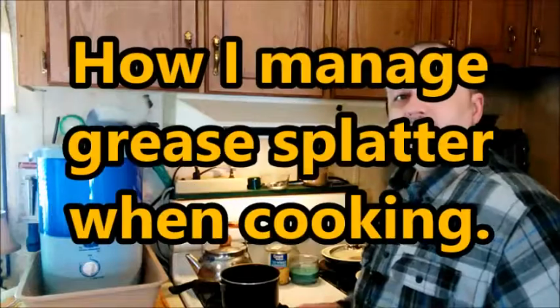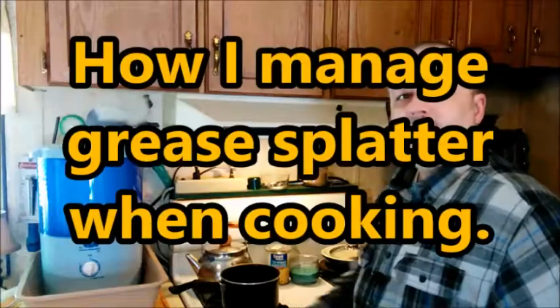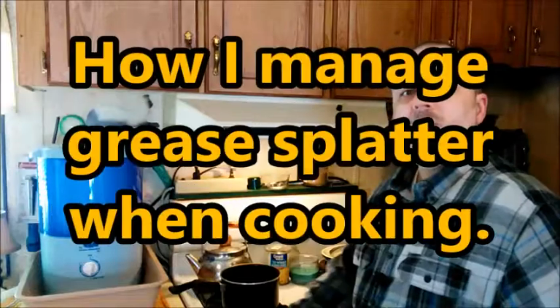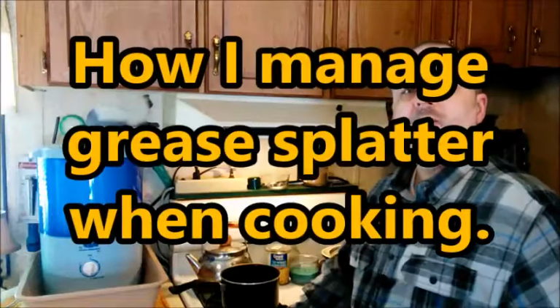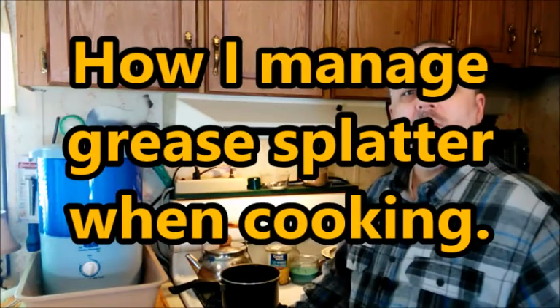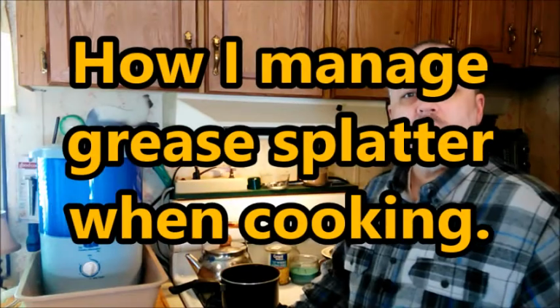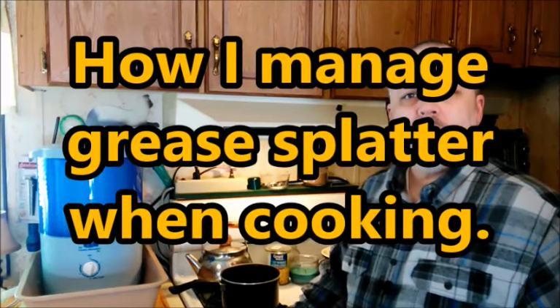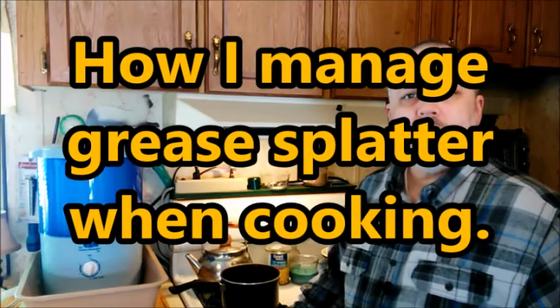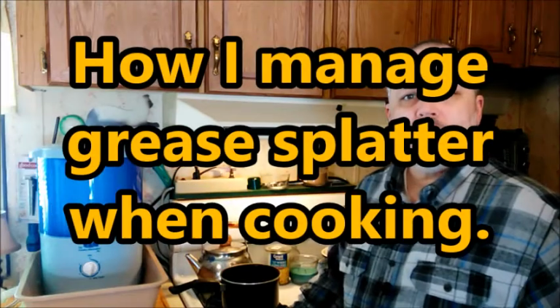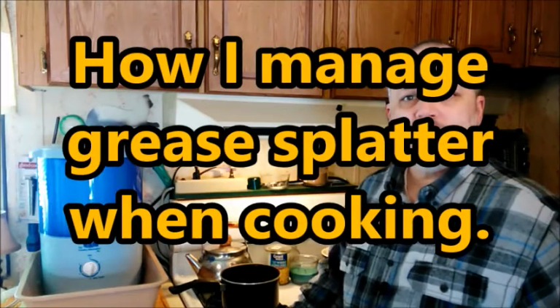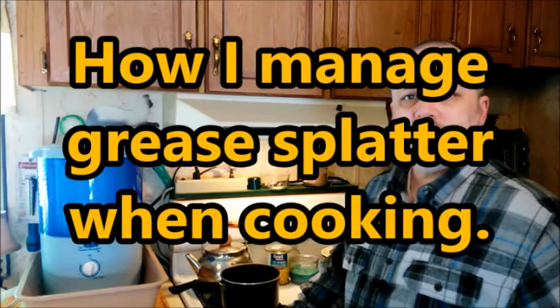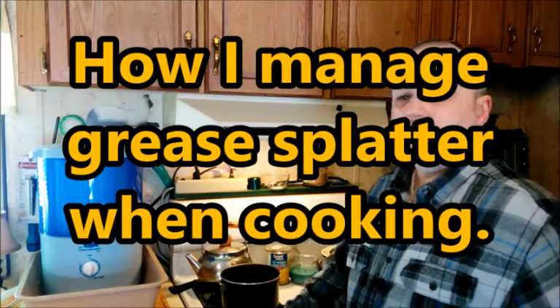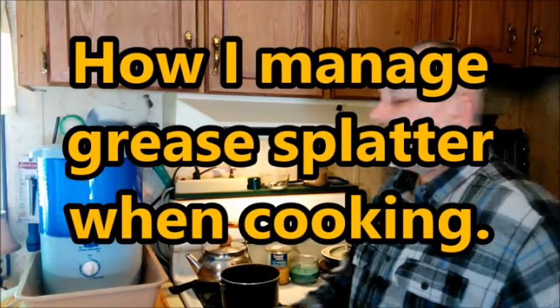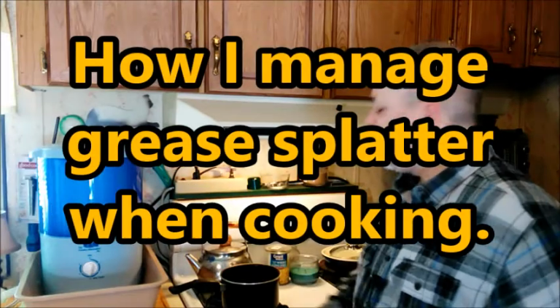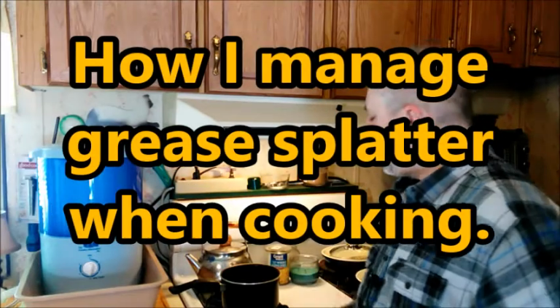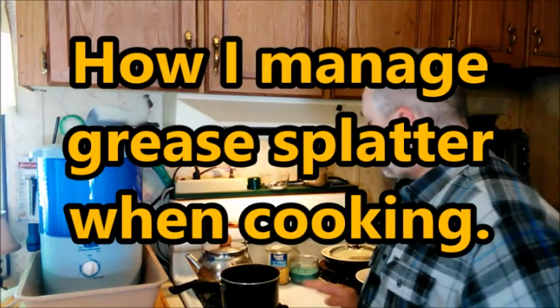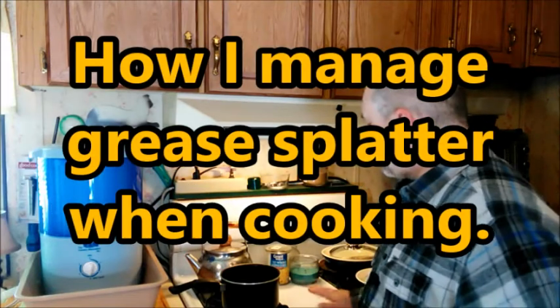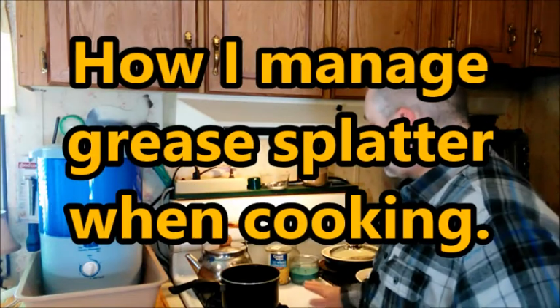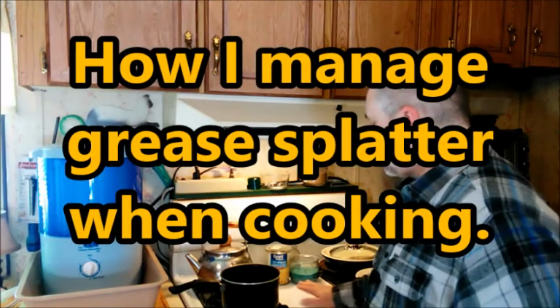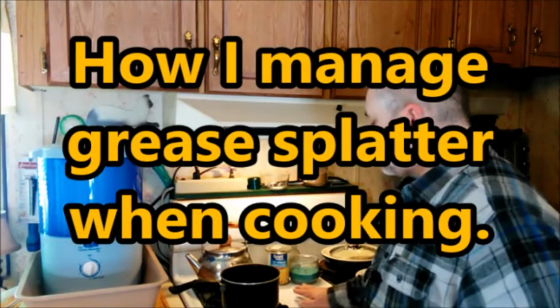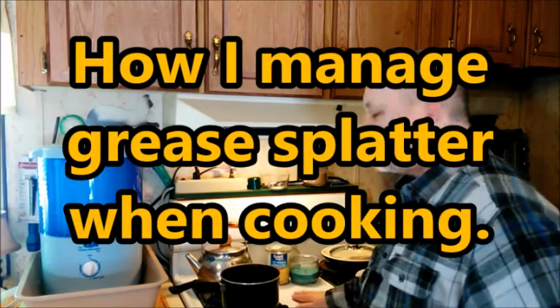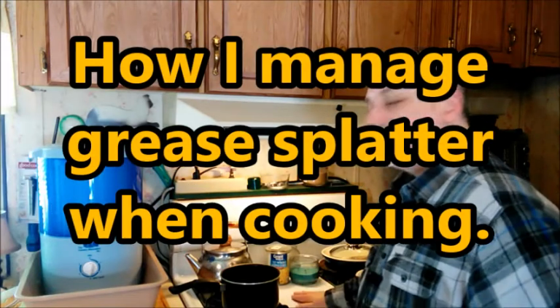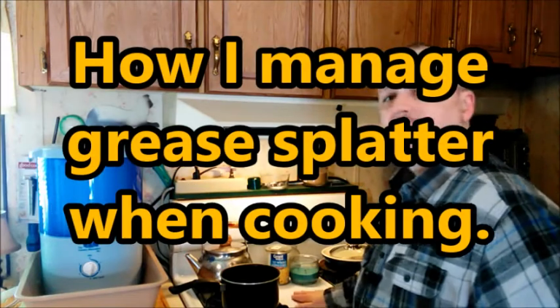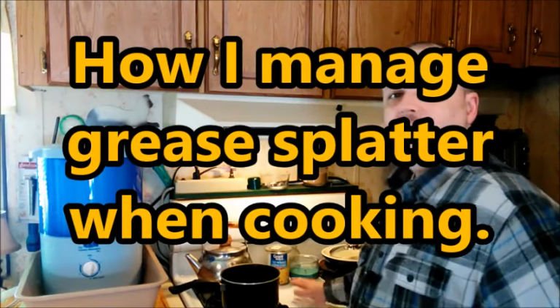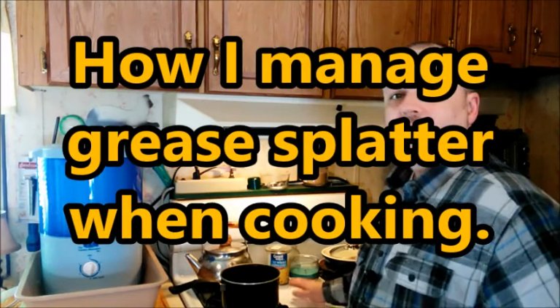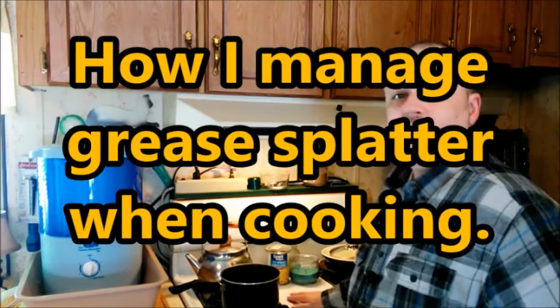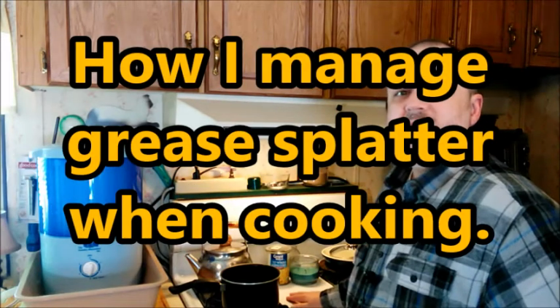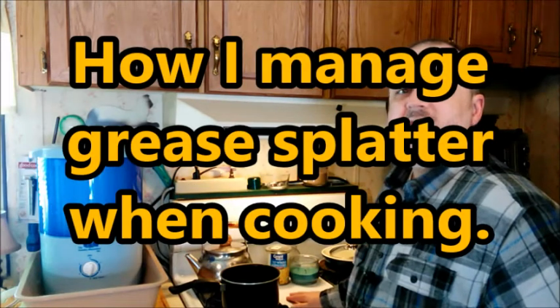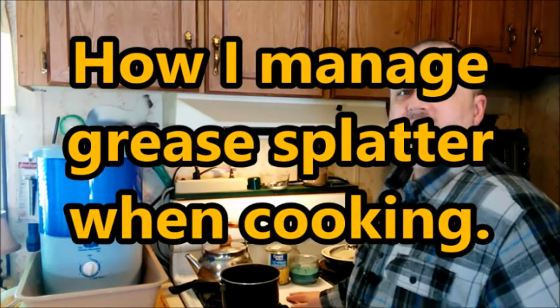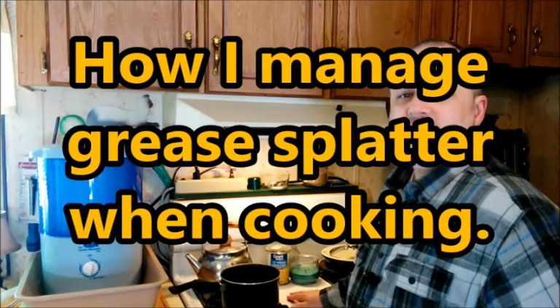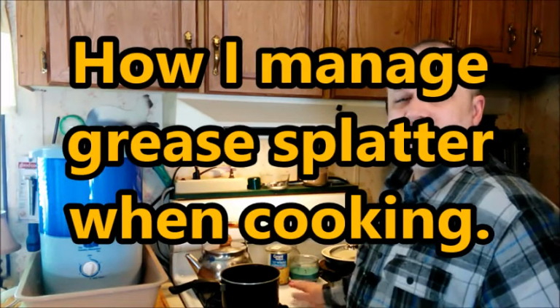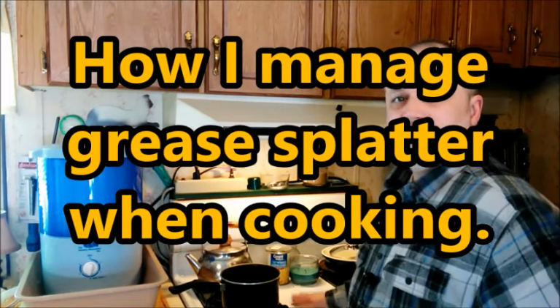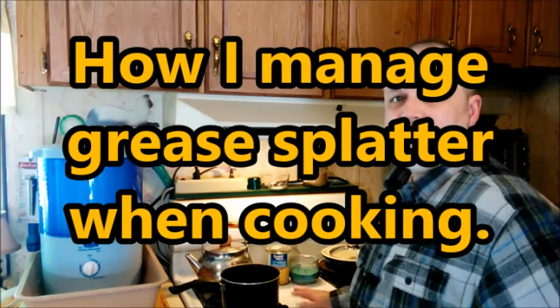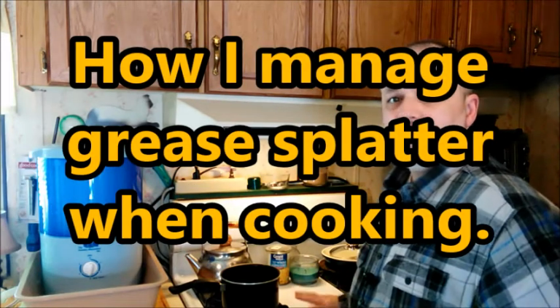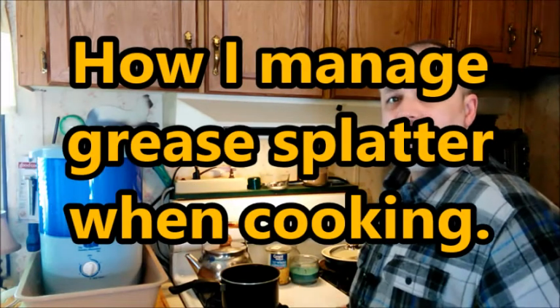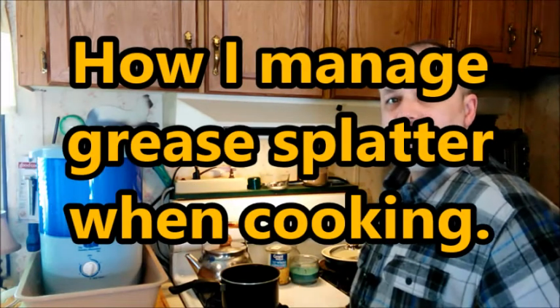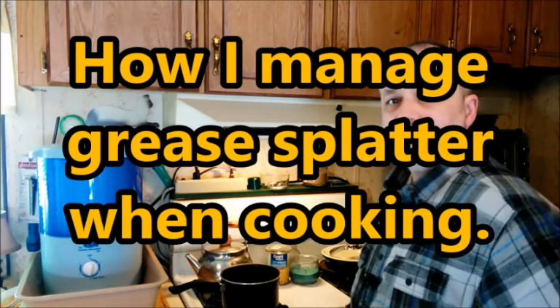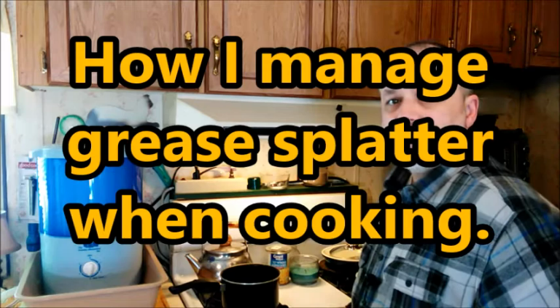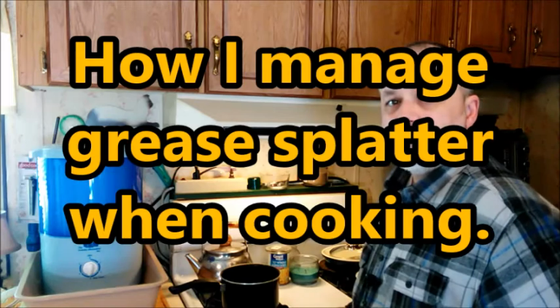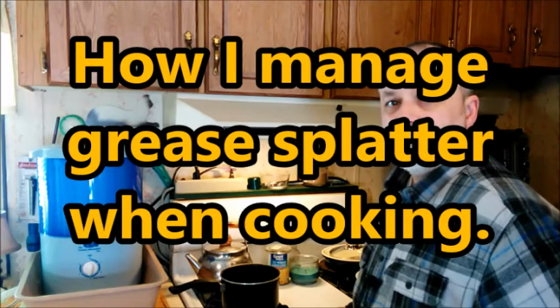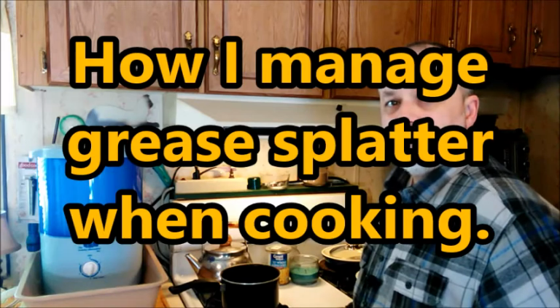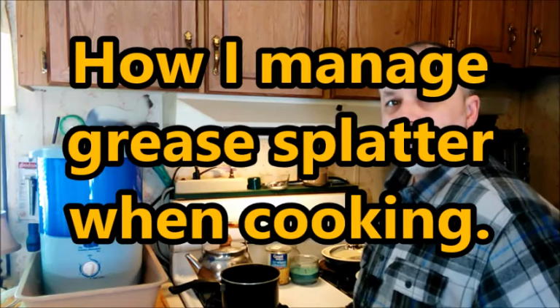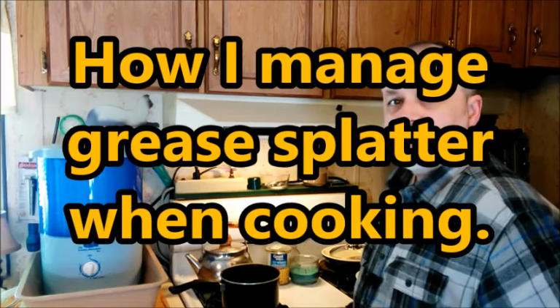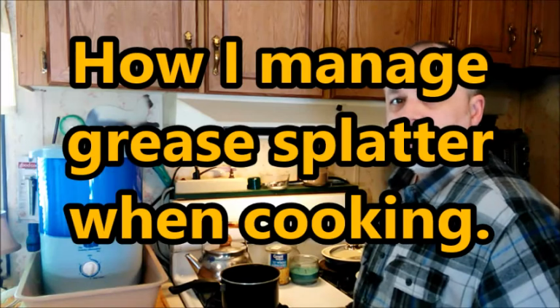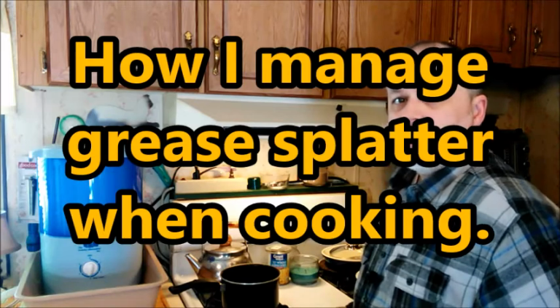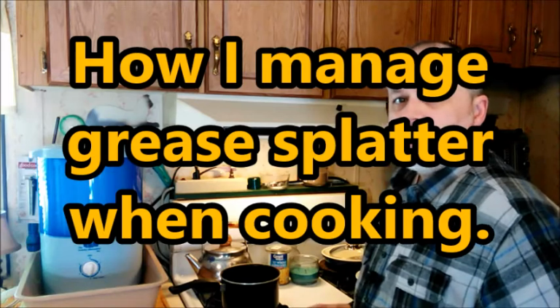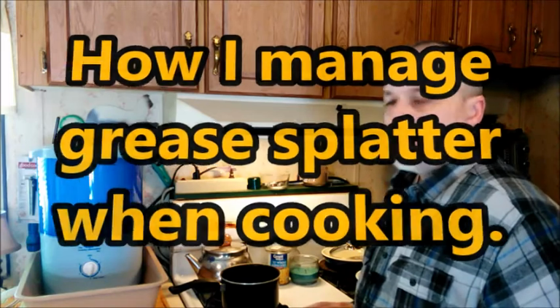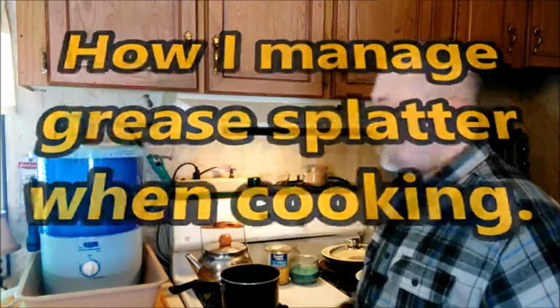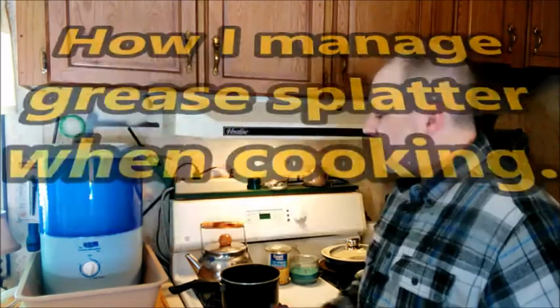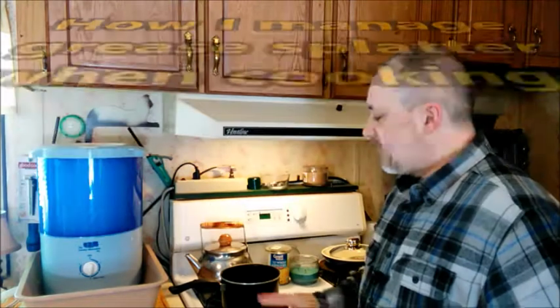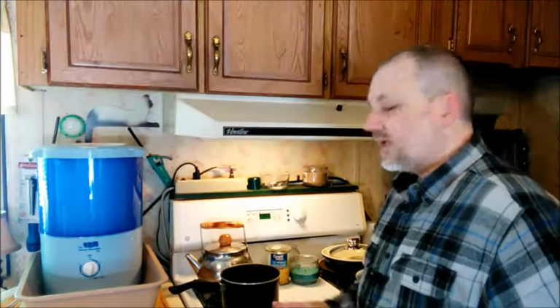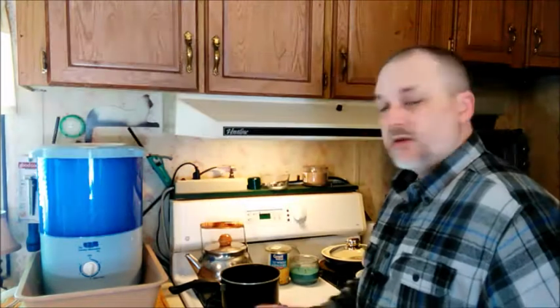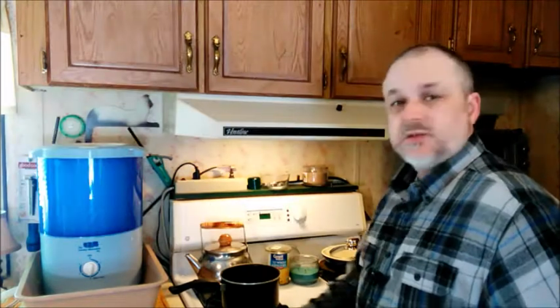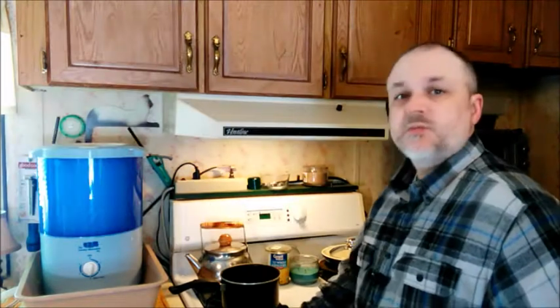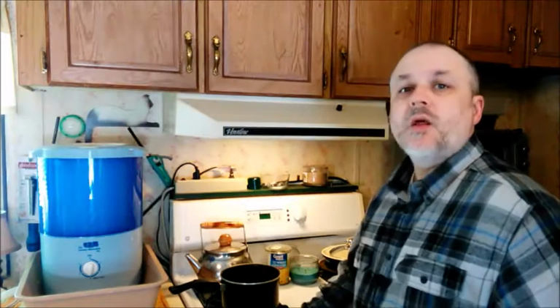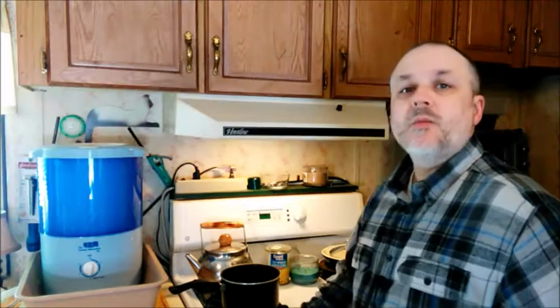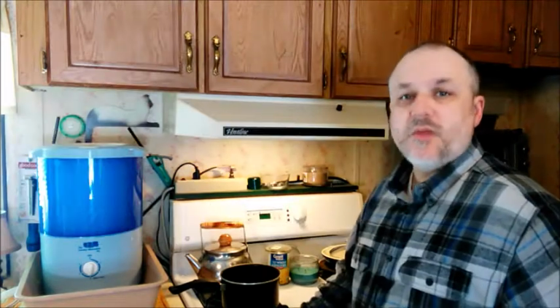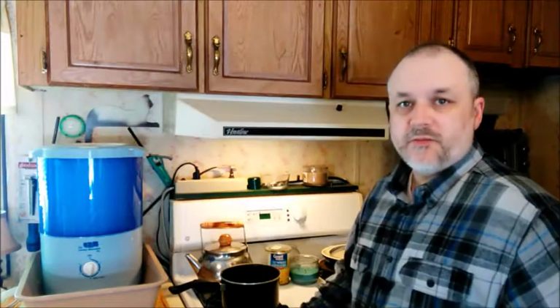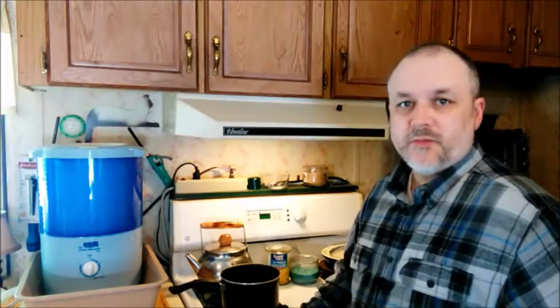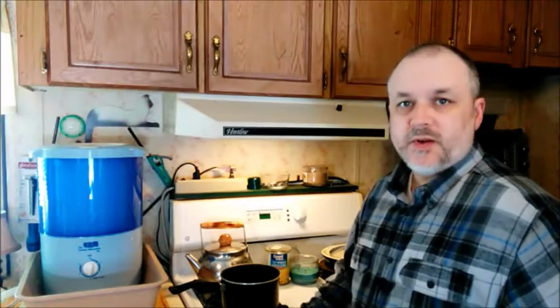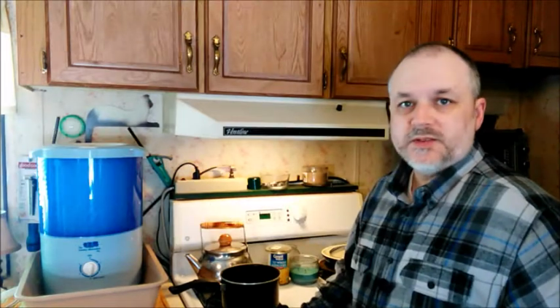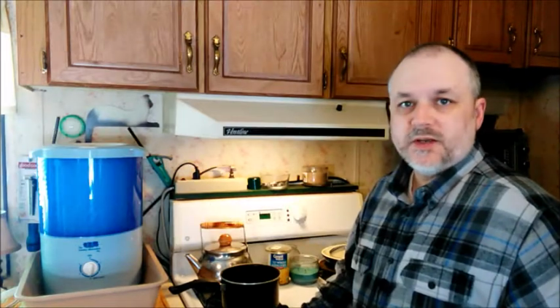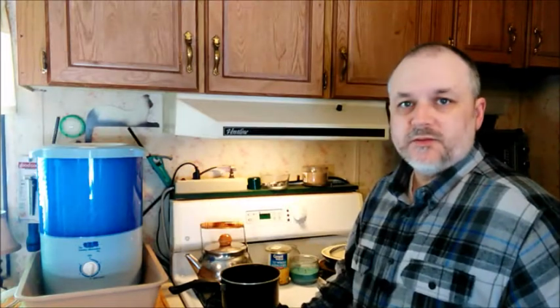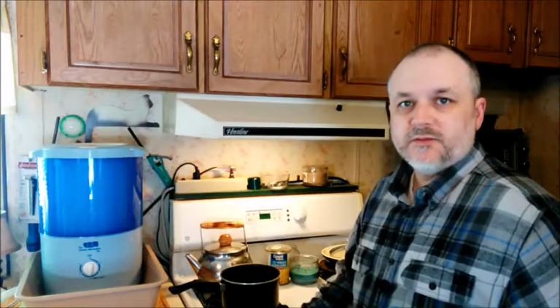Hey everyone, don't go away. I'm going to show you how I reduce grease splatter on the stove when I'm making a smaller meal for myself.